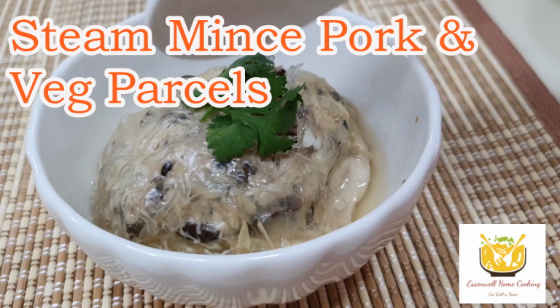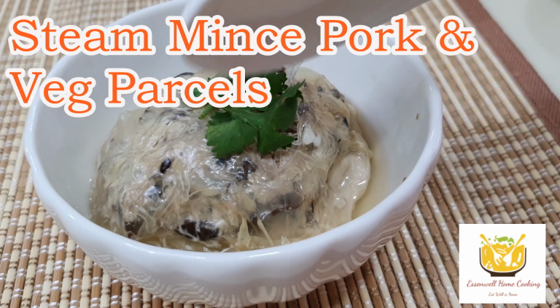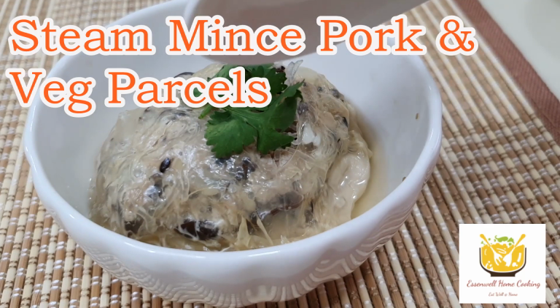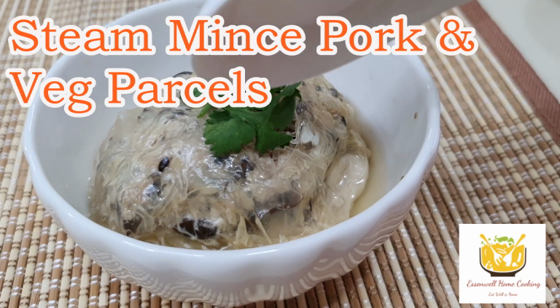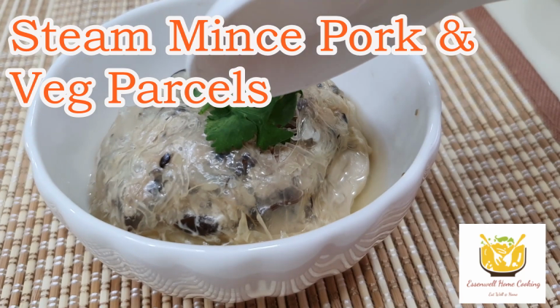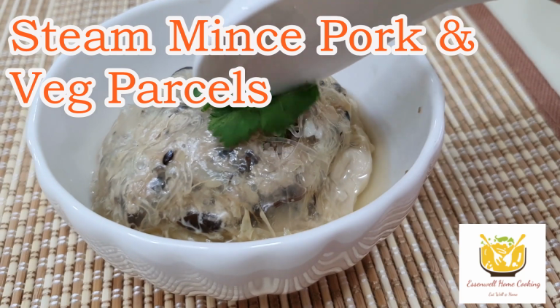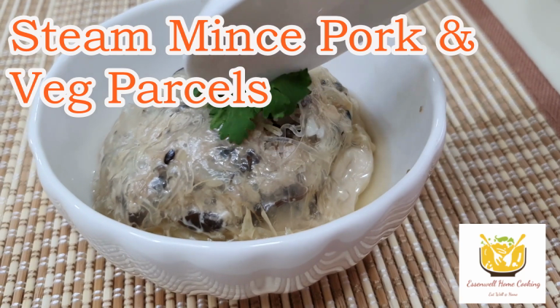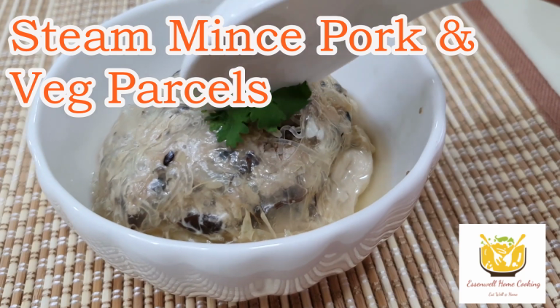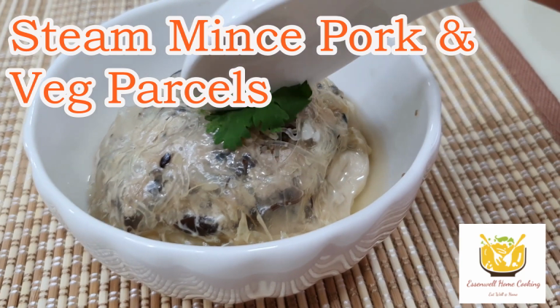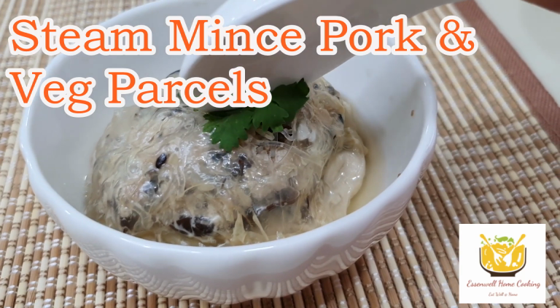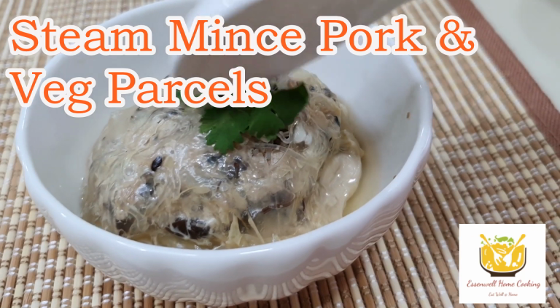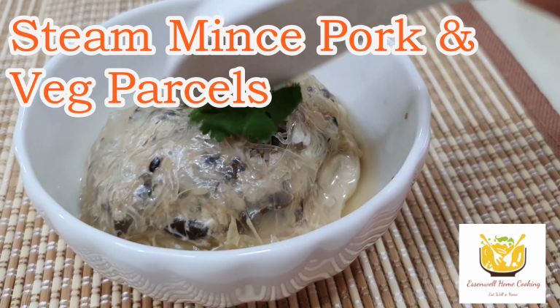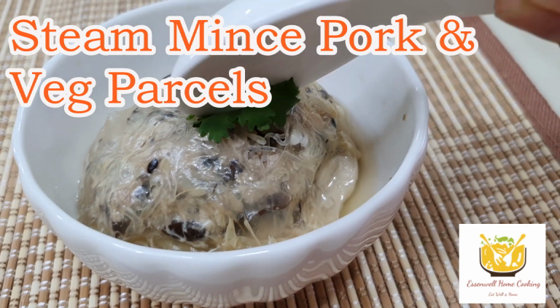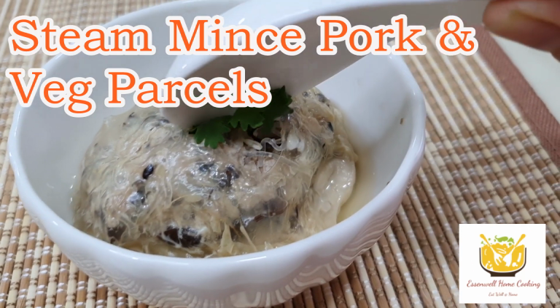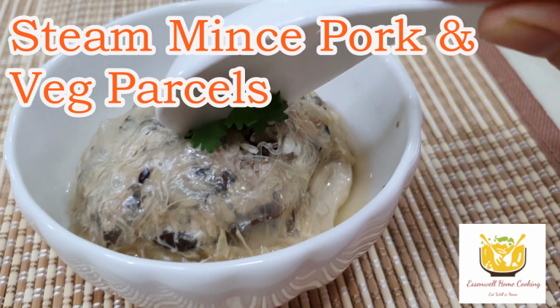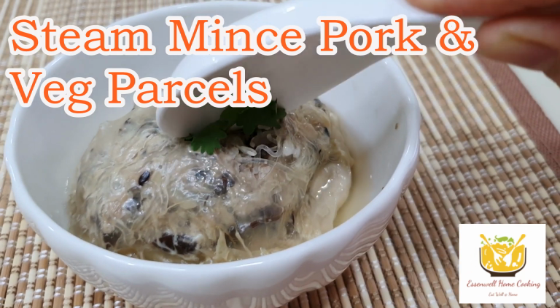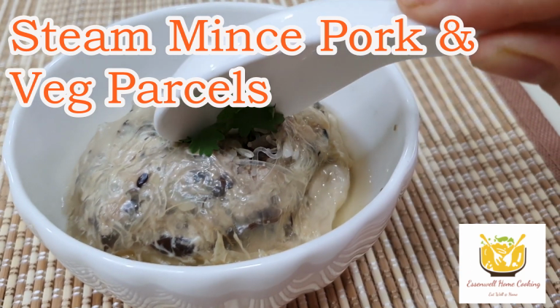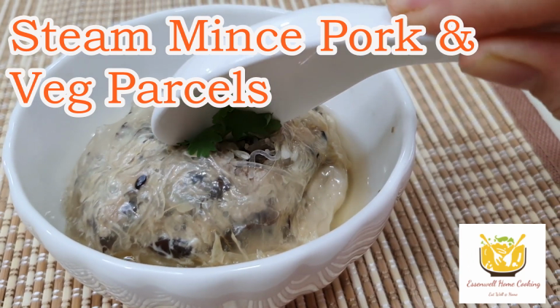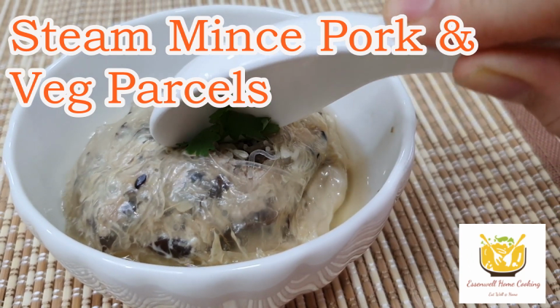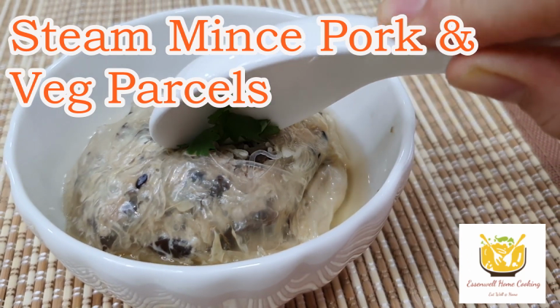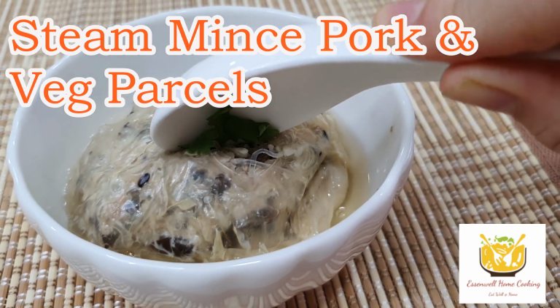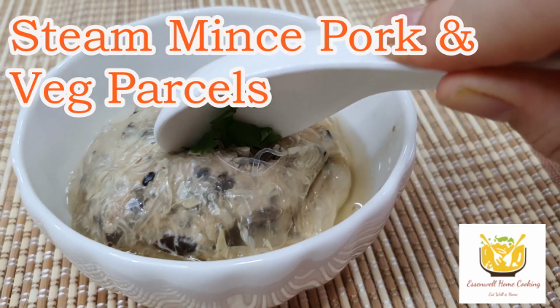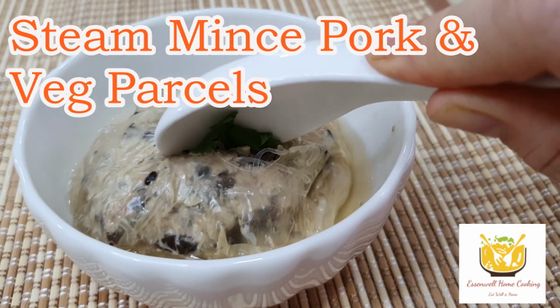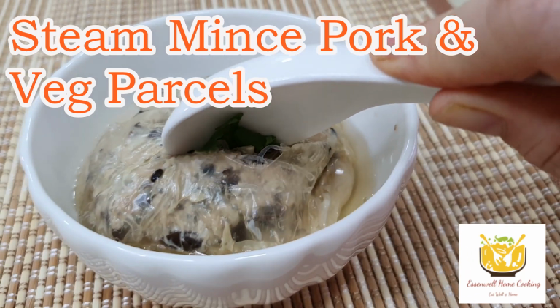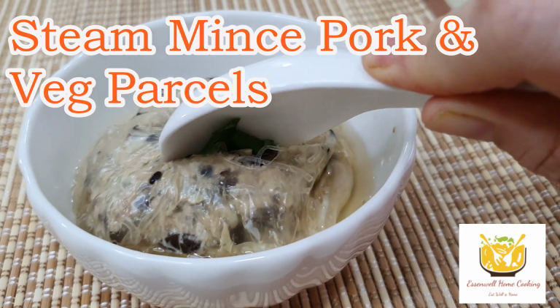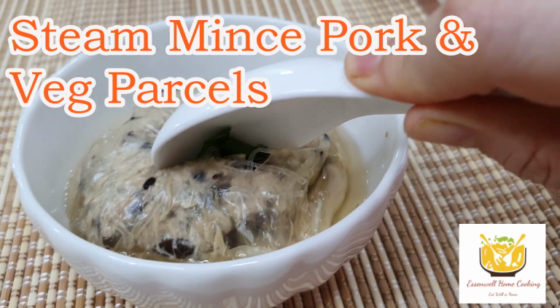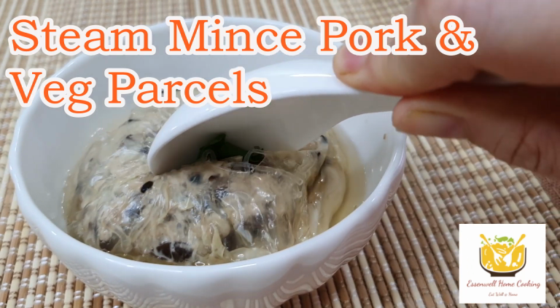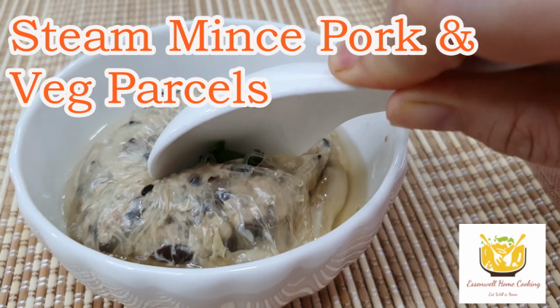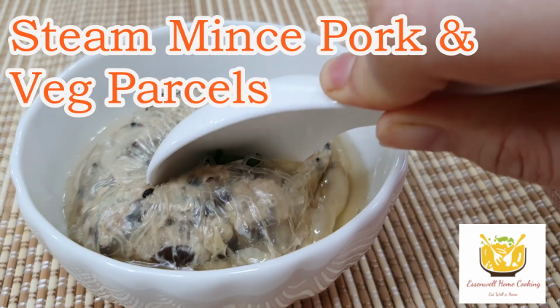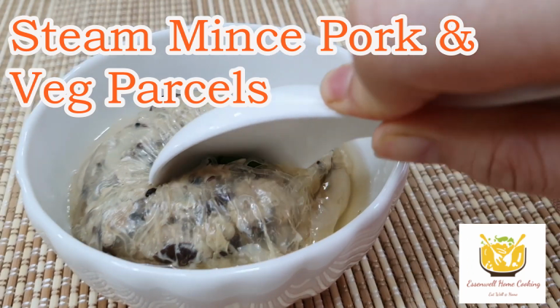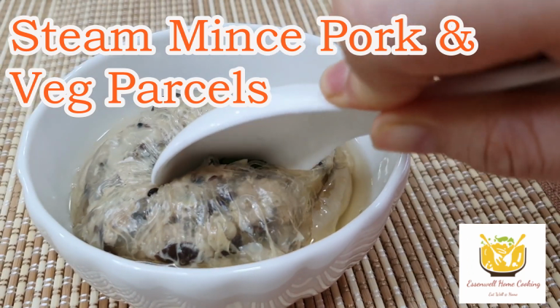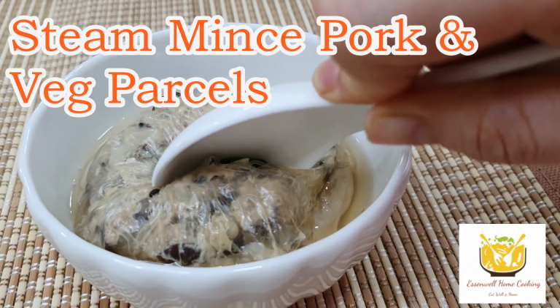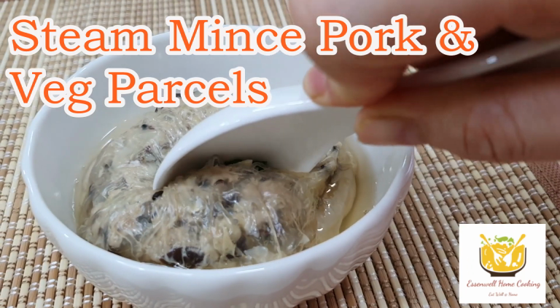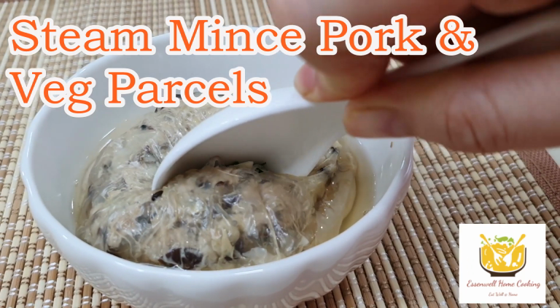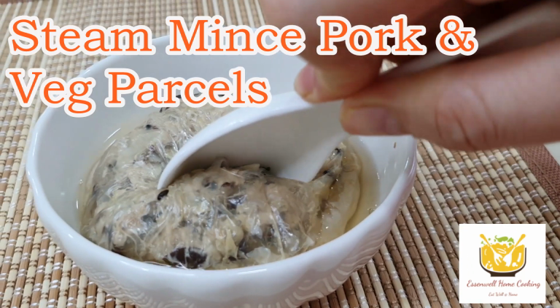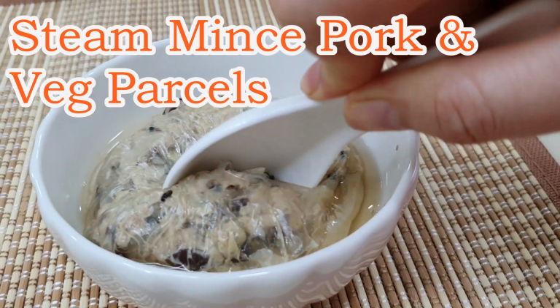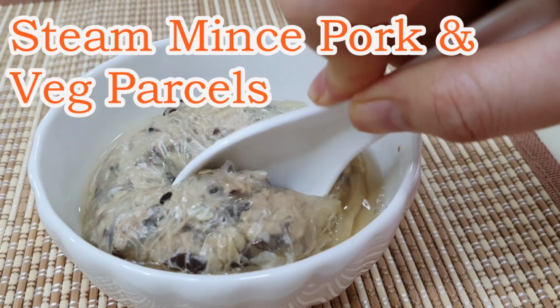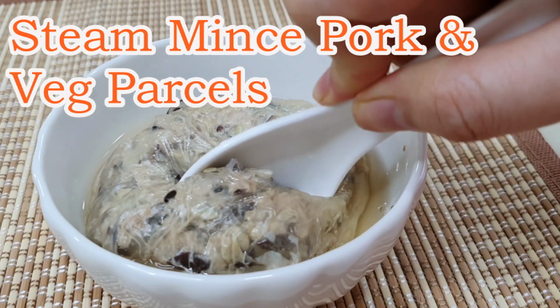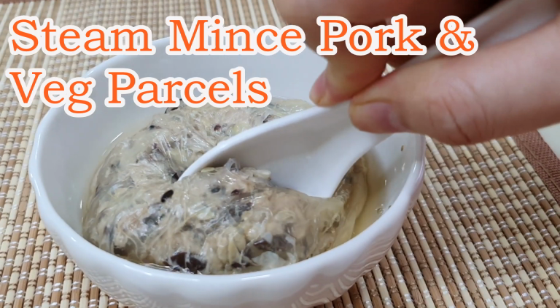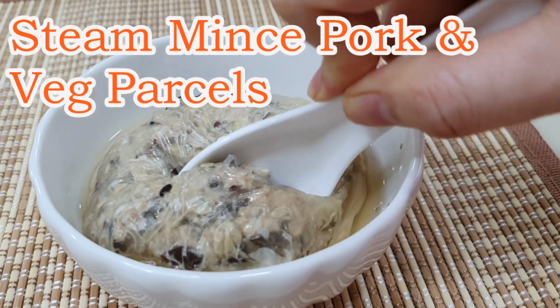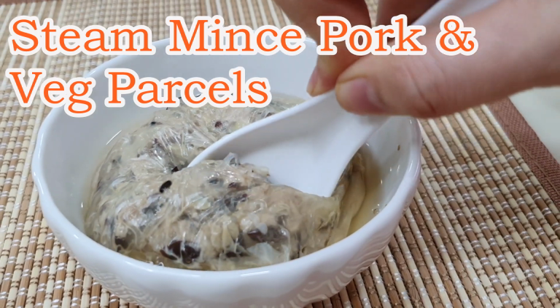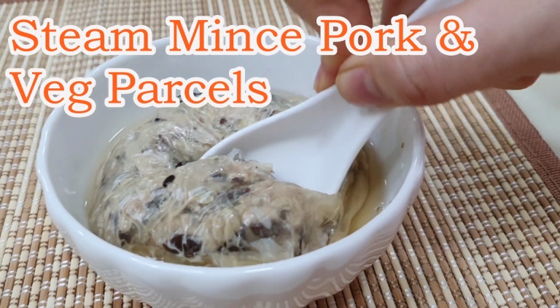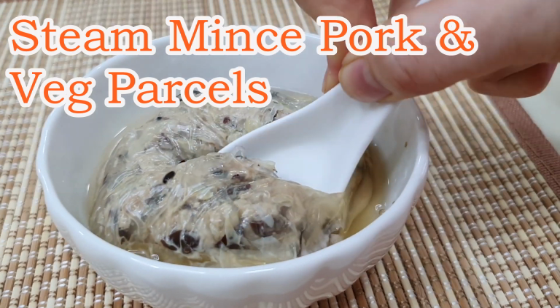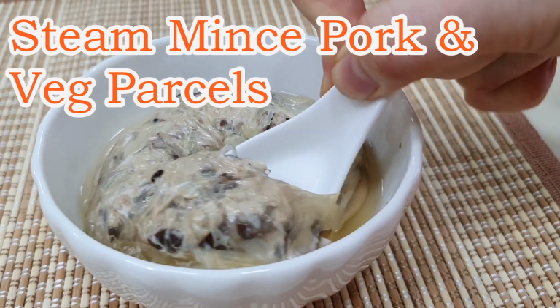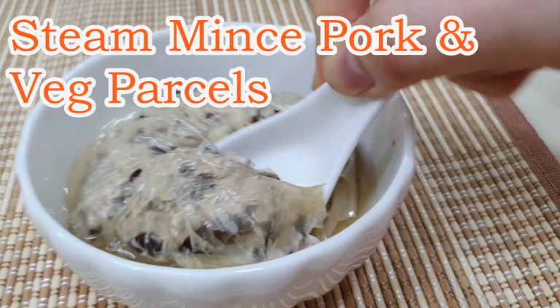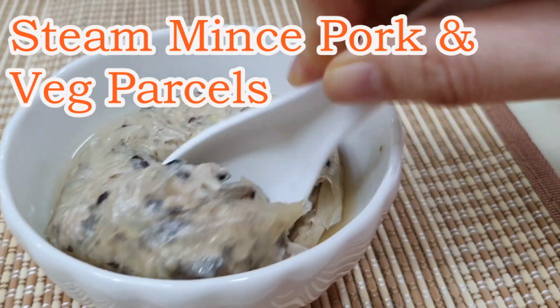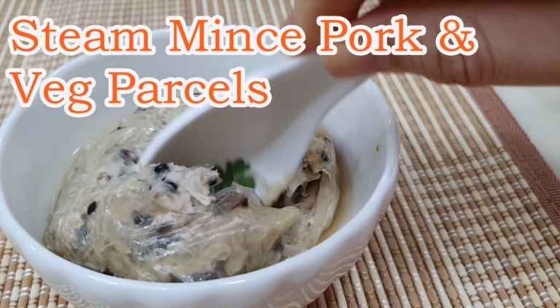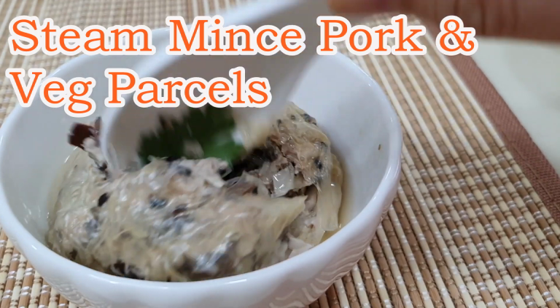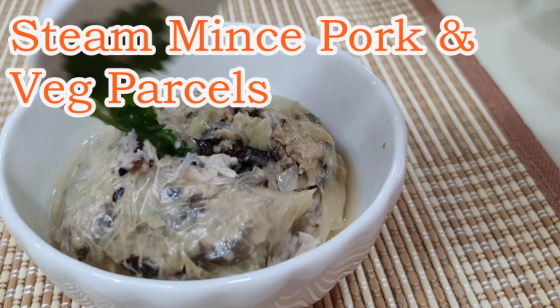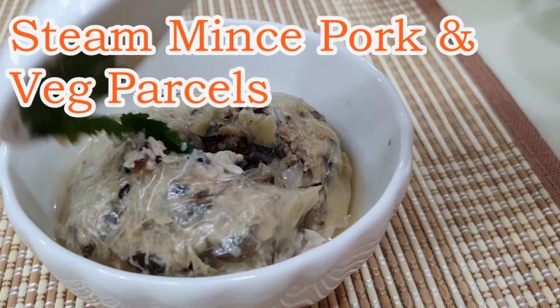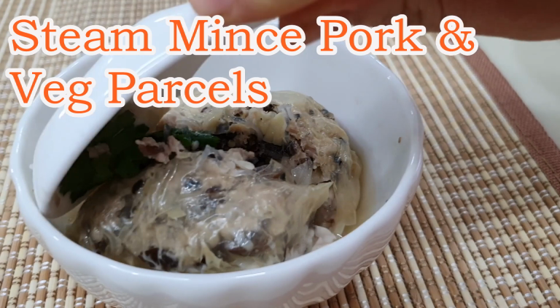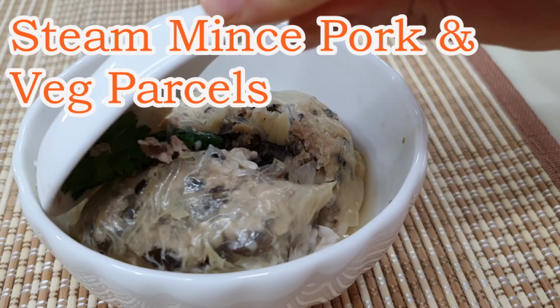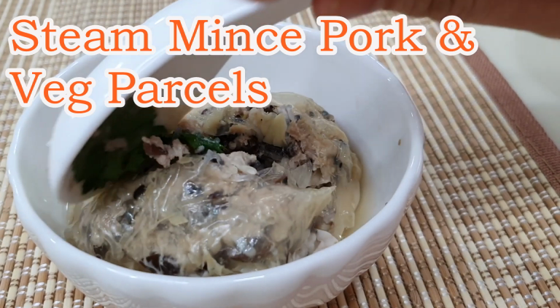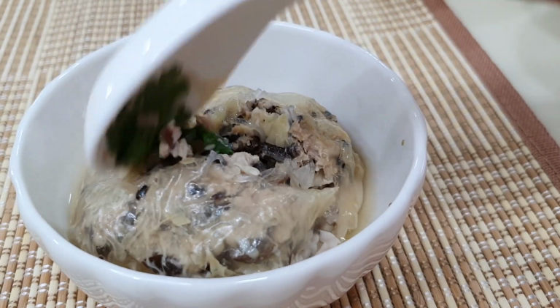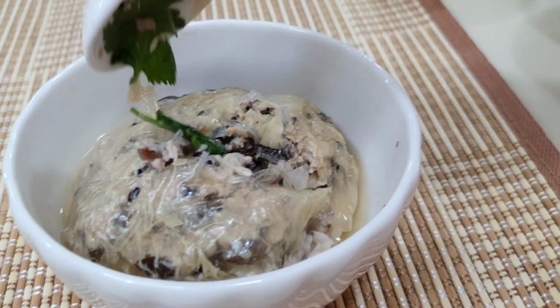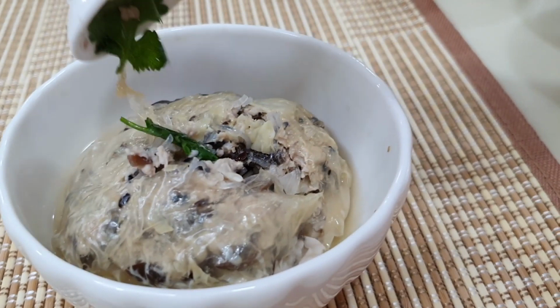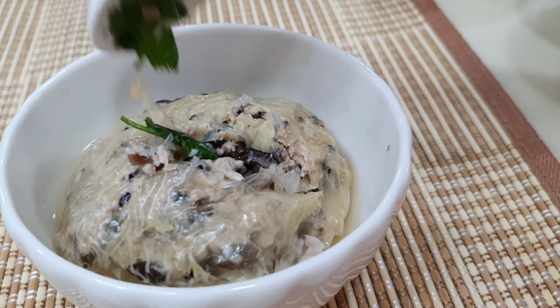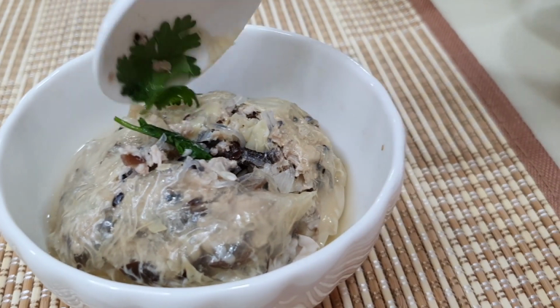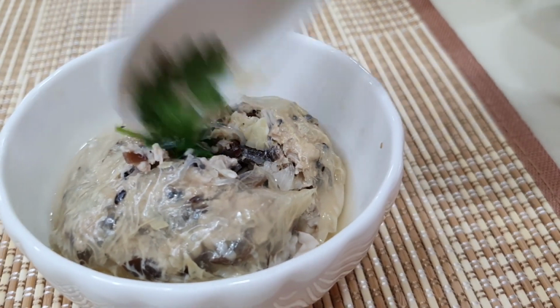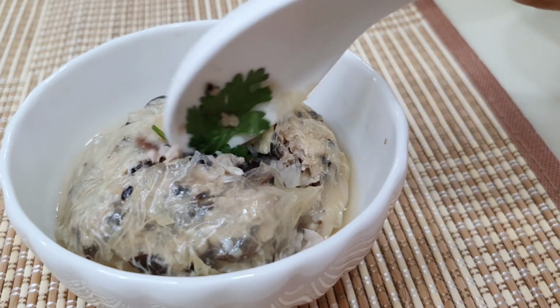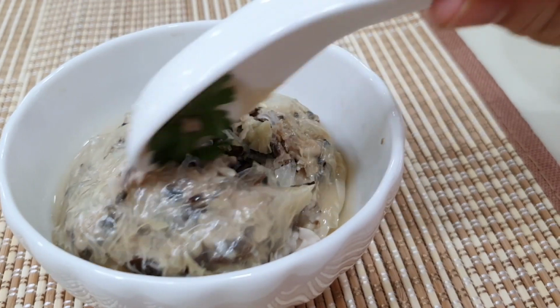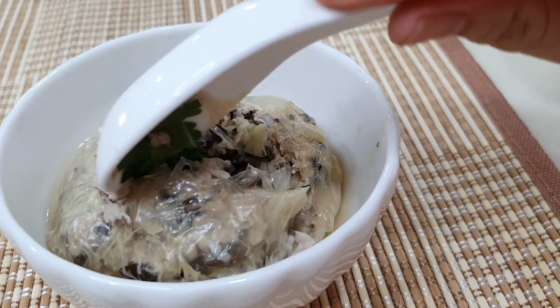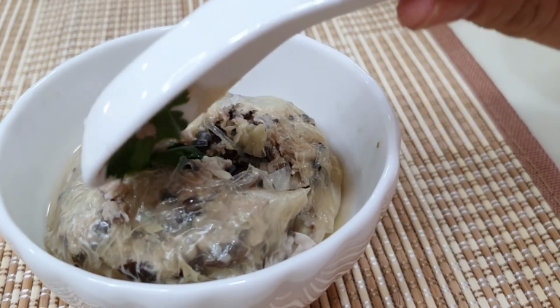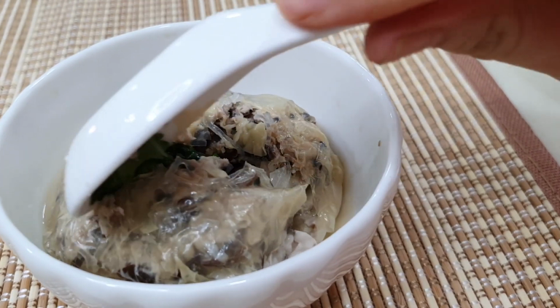Hello everybody! In this video, I will be sharing an easy steamed meat, pork and vegetables parcel recipe.